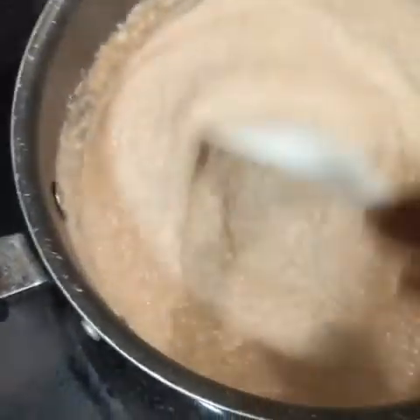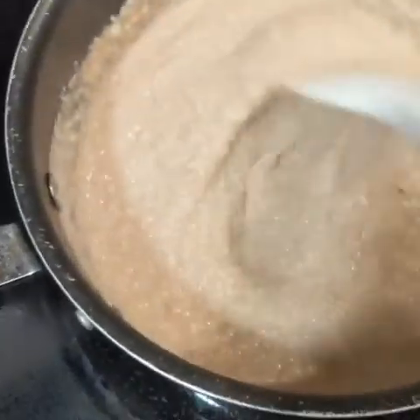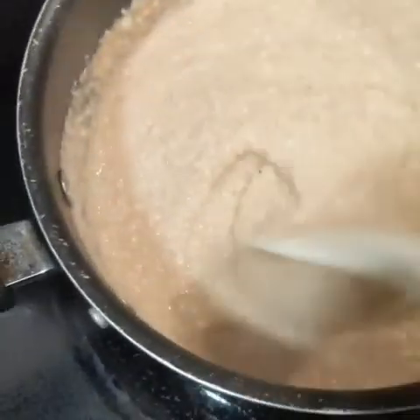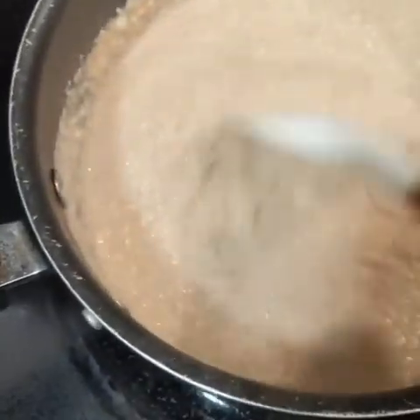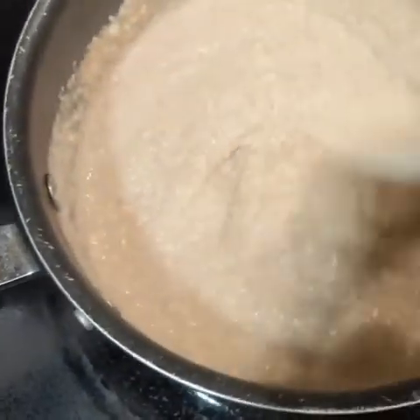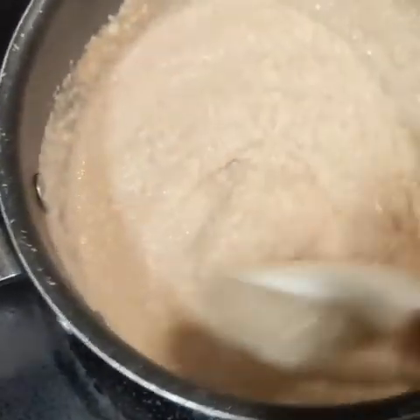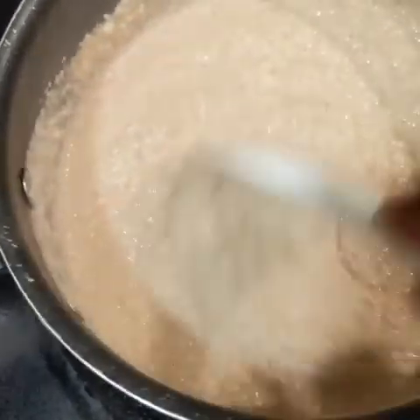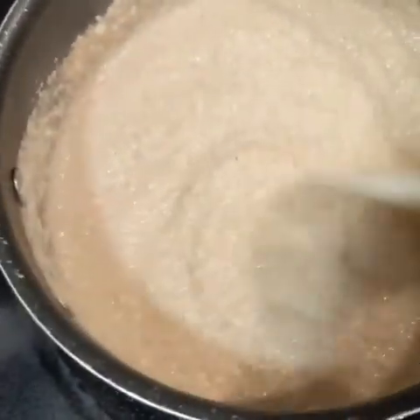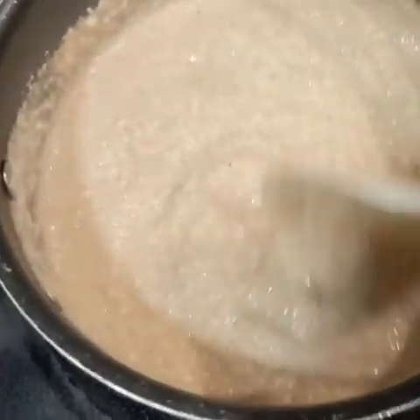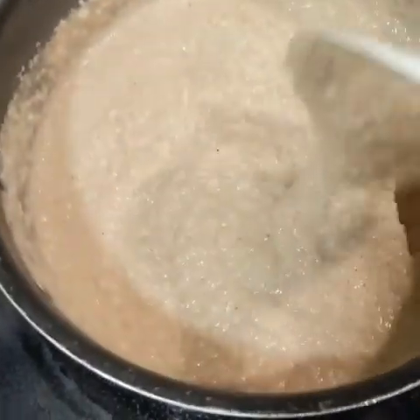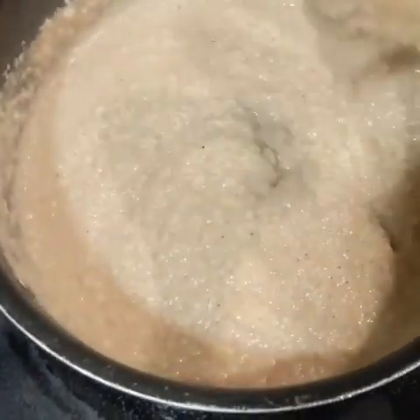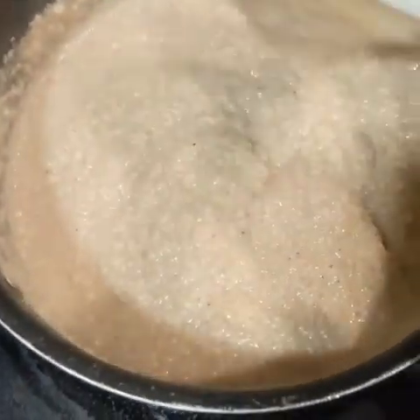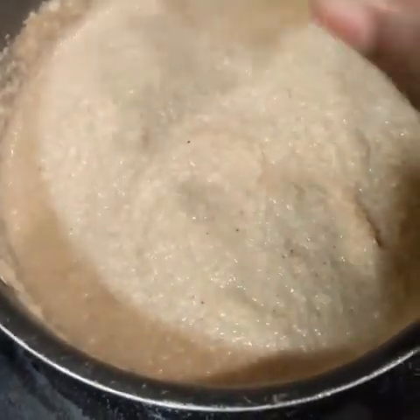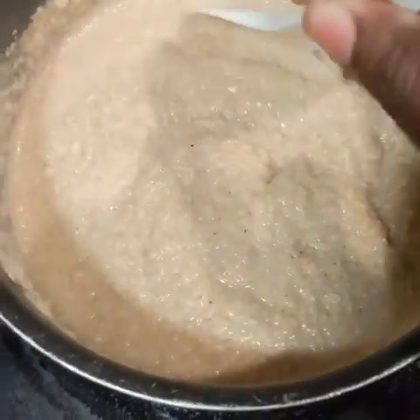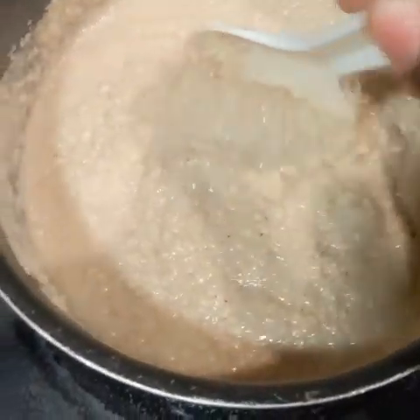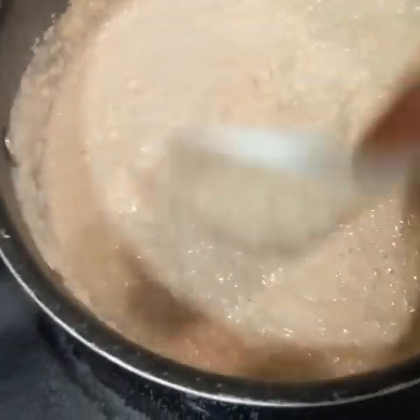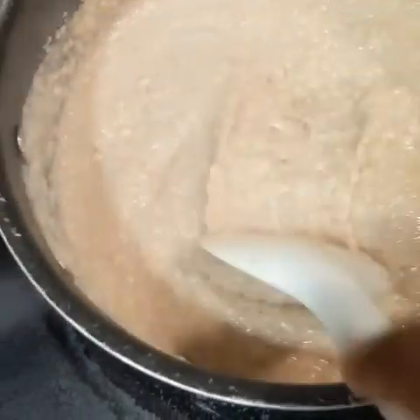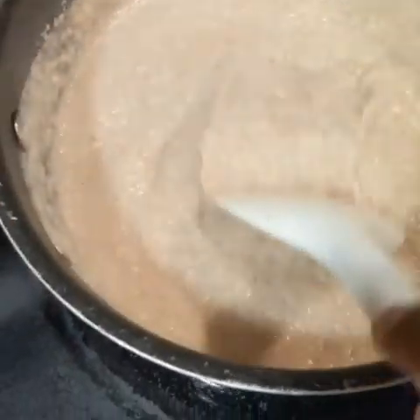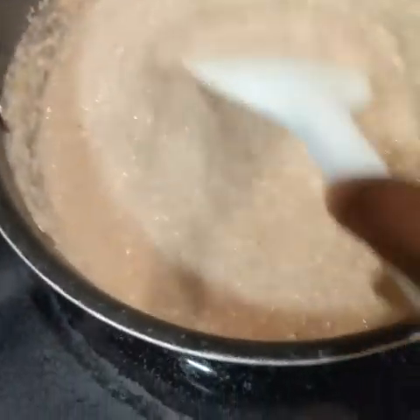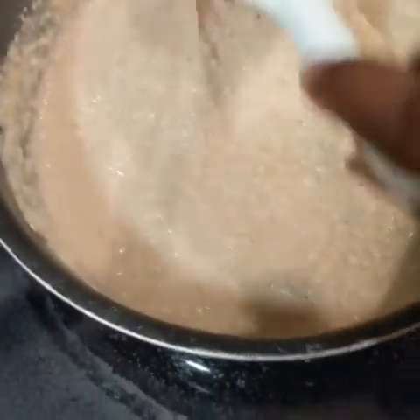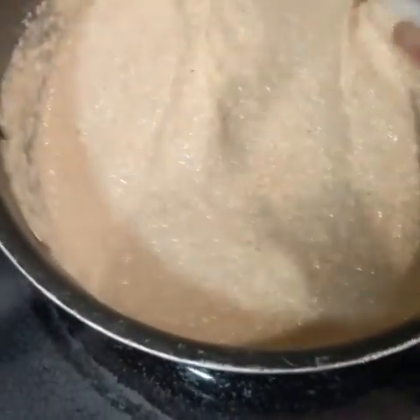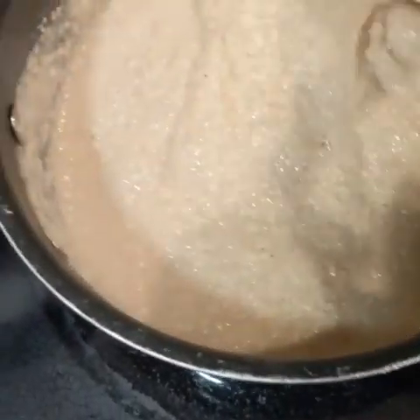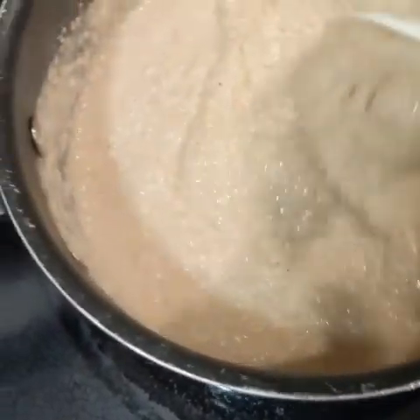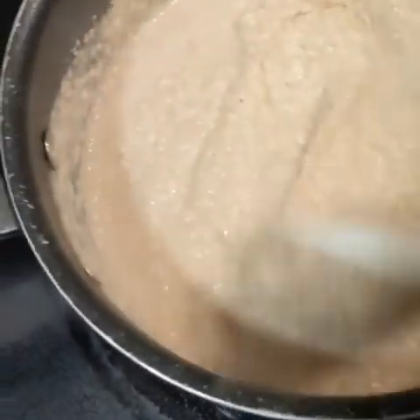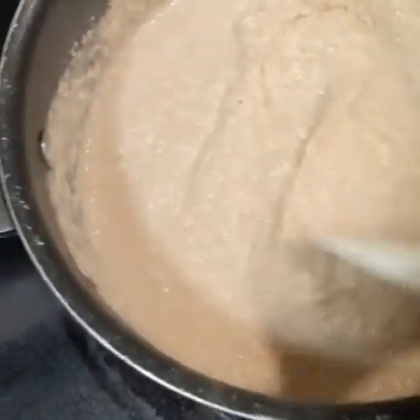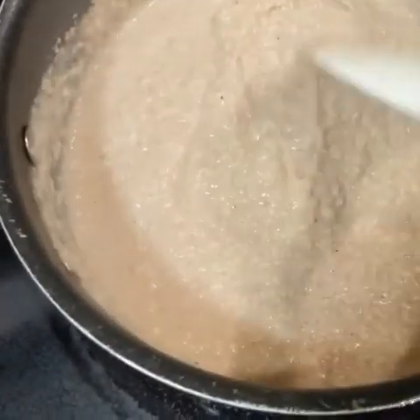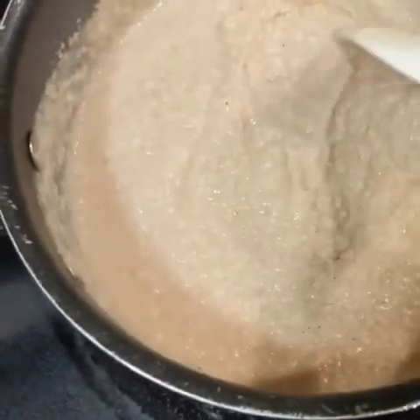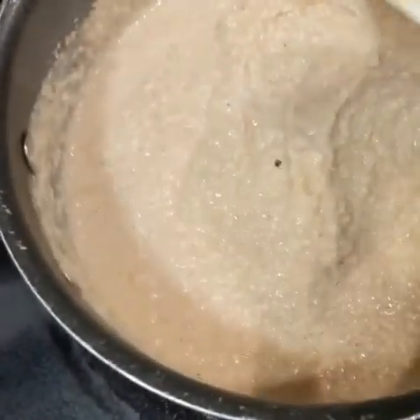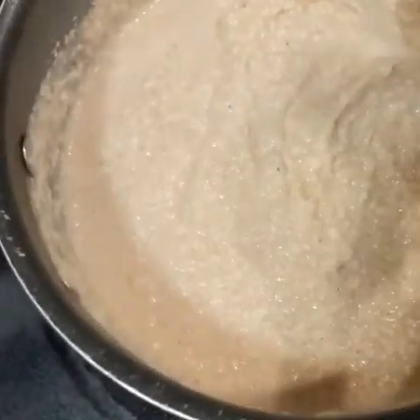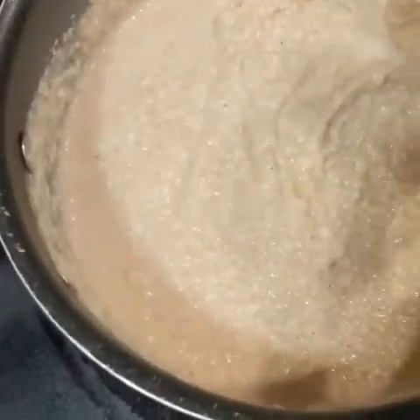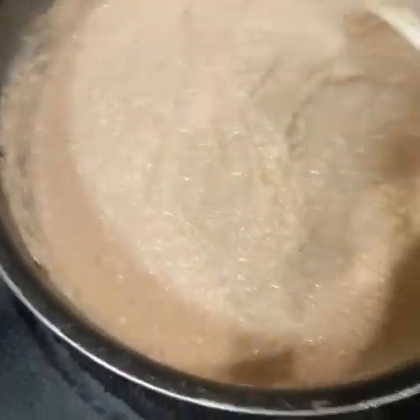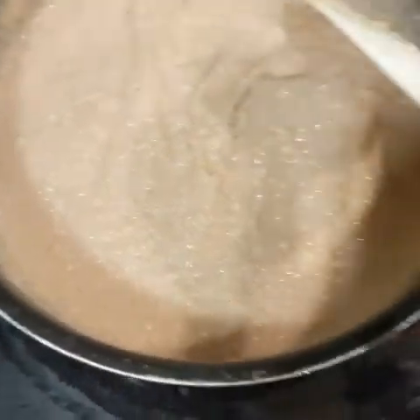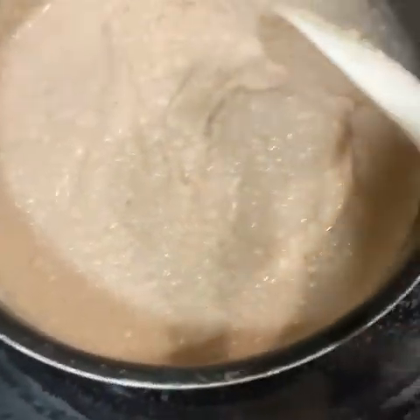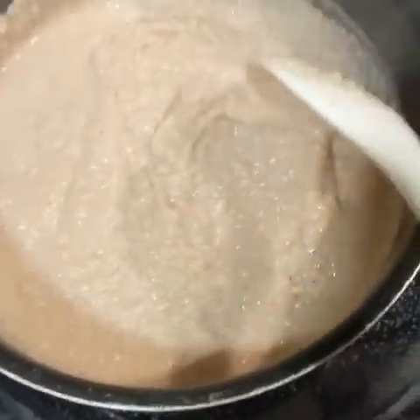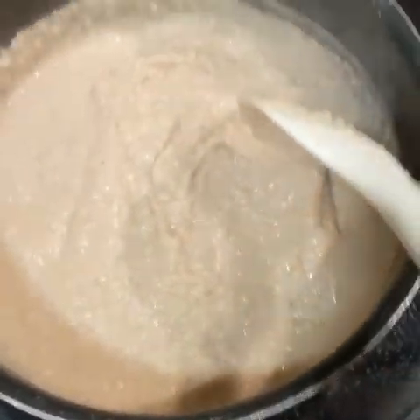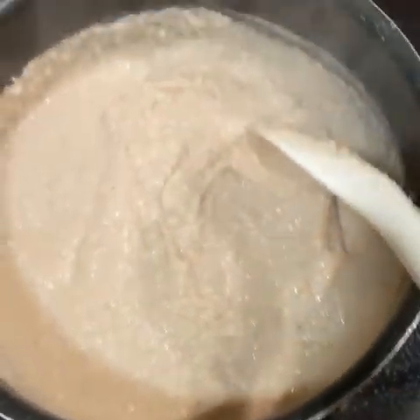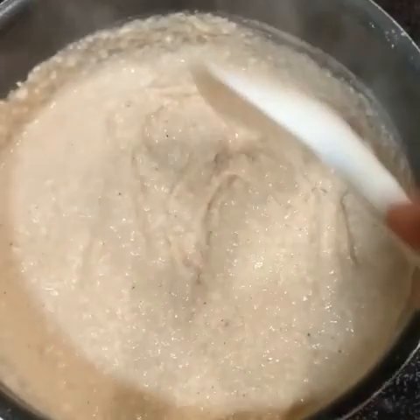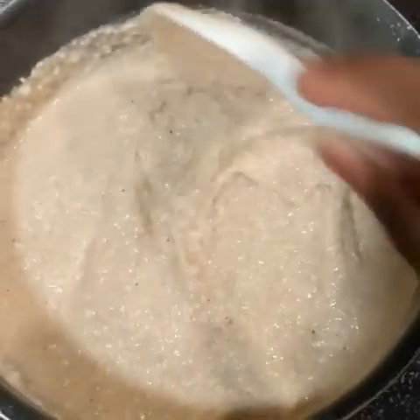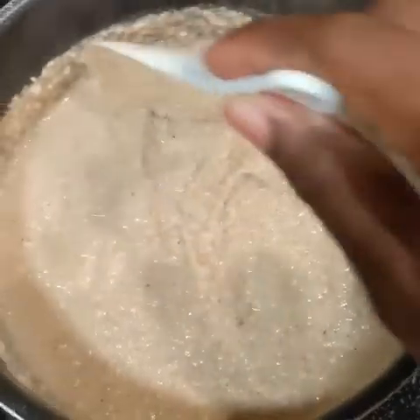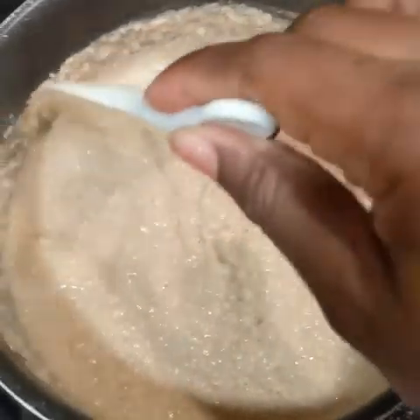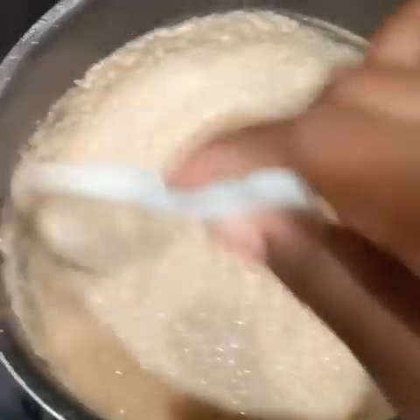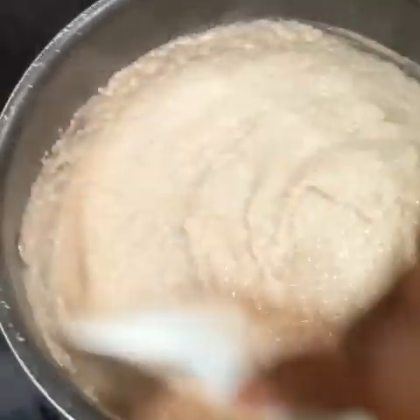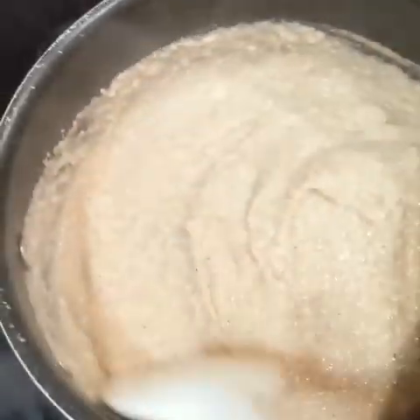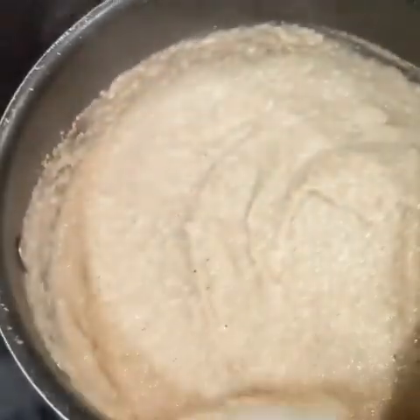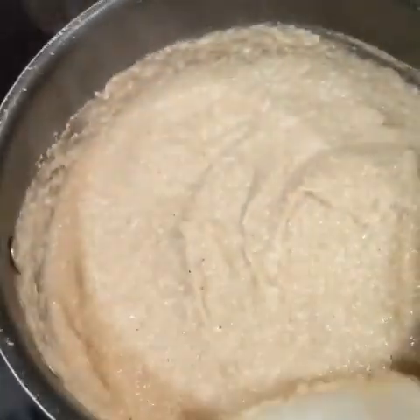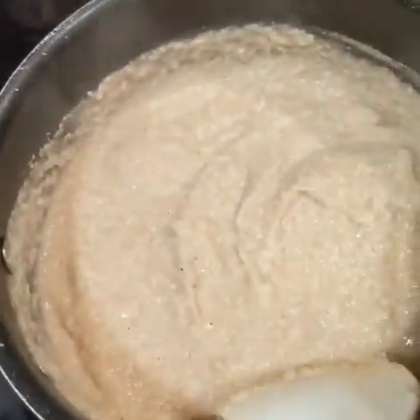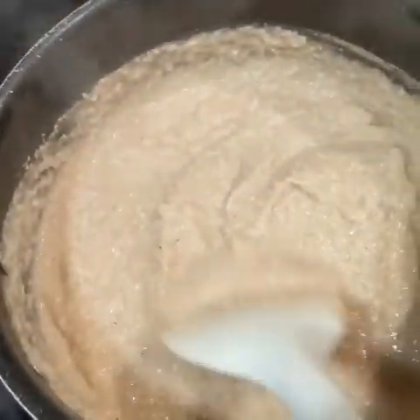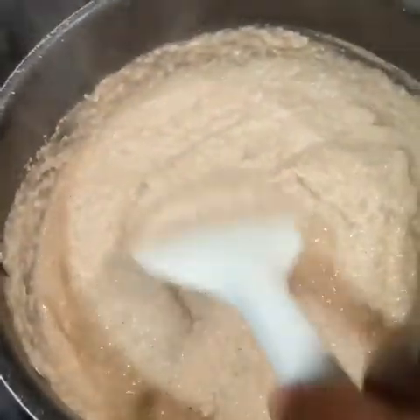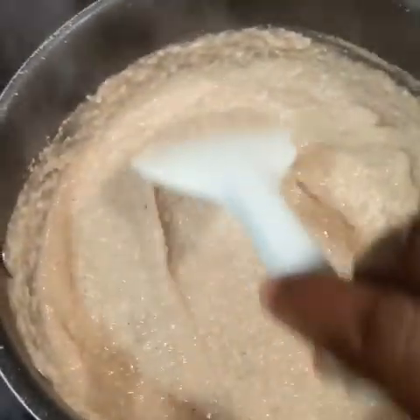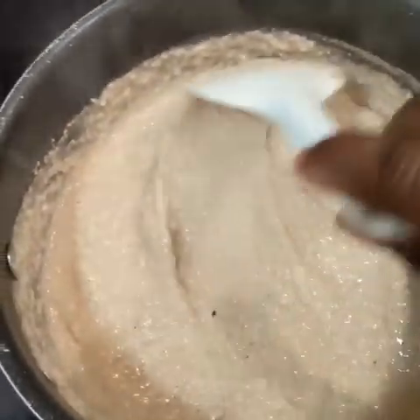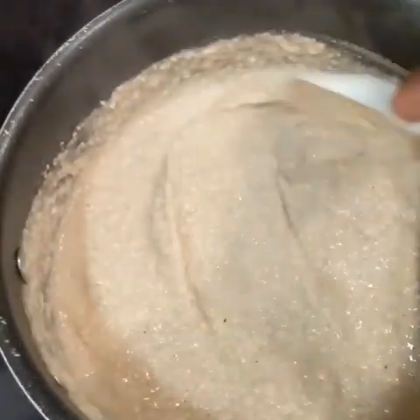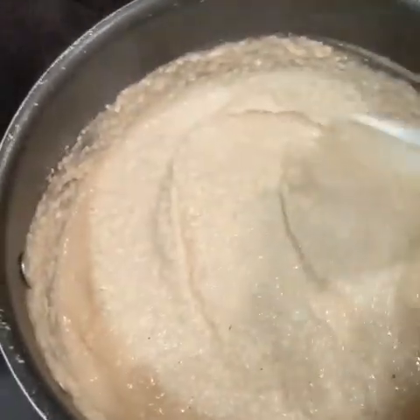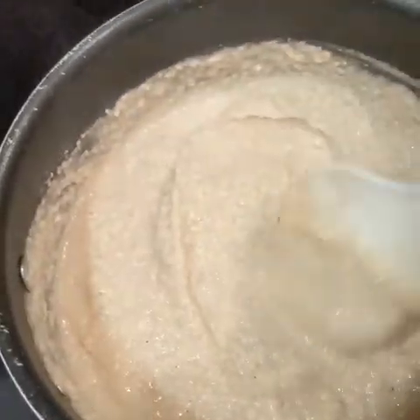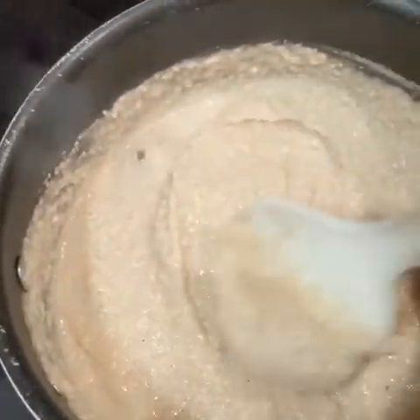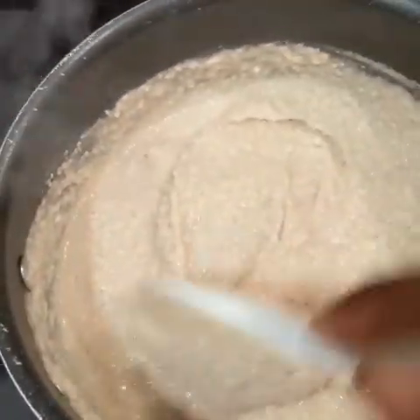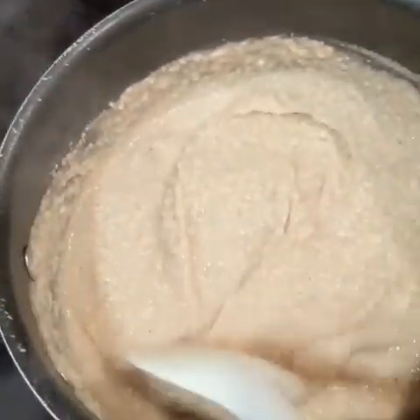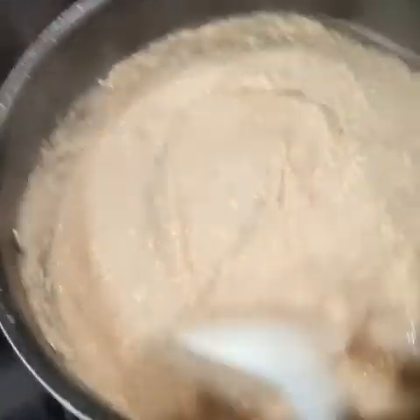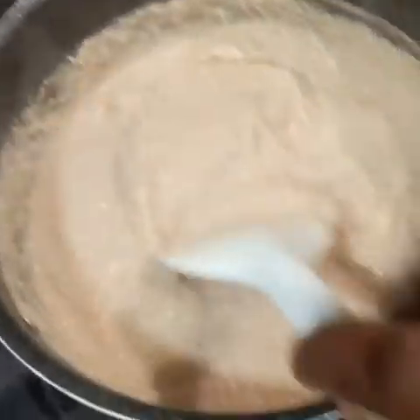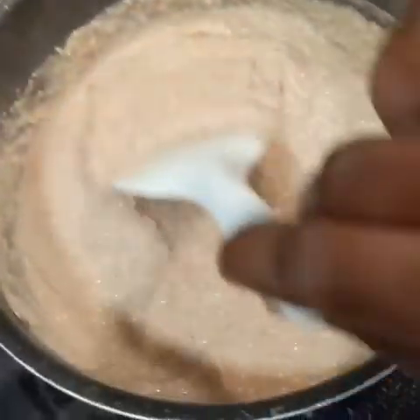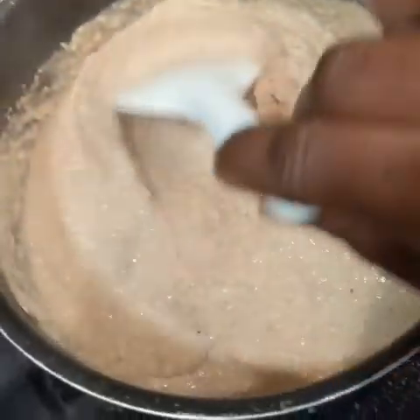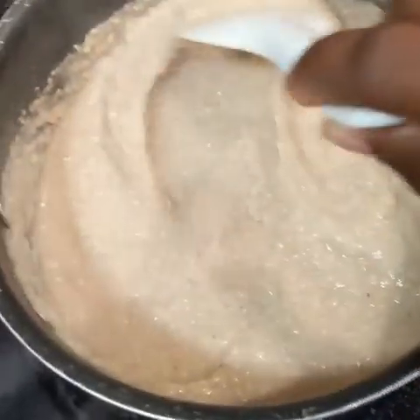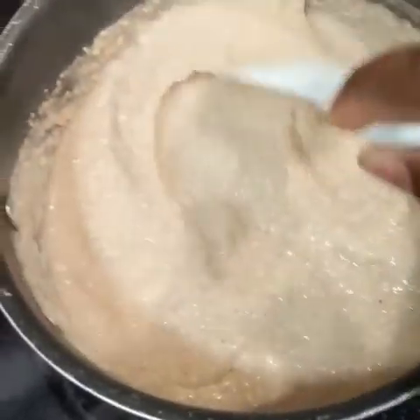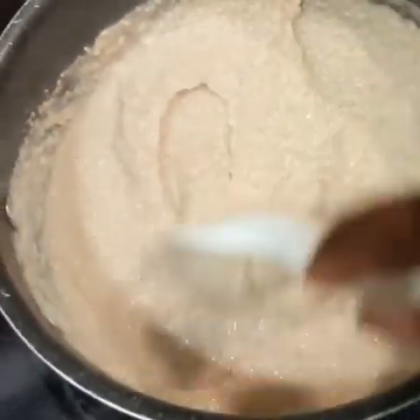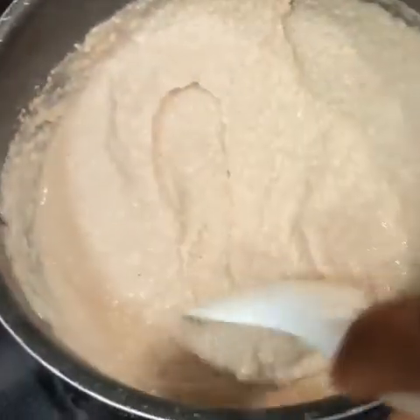Alright guys, see that? It got quite thick. See how thick it is? Very, very thick.